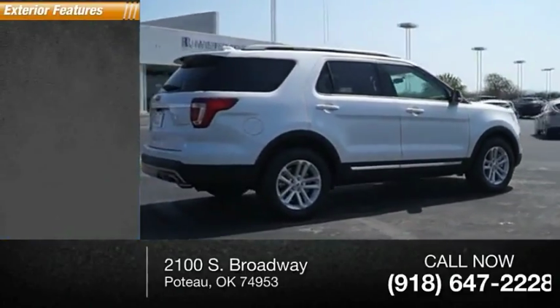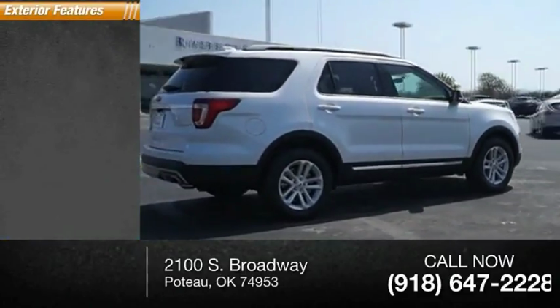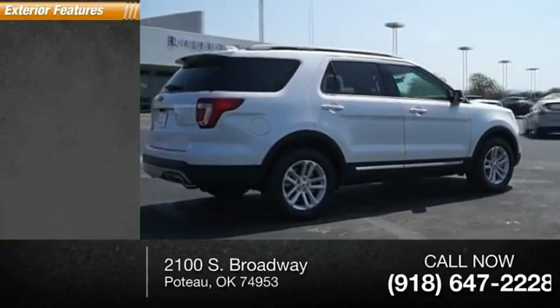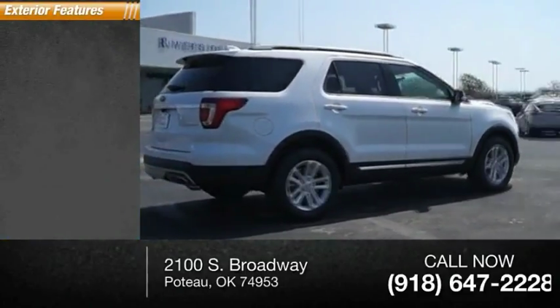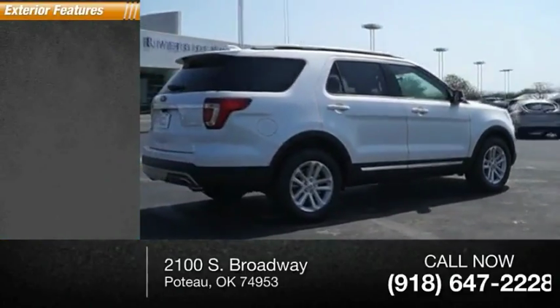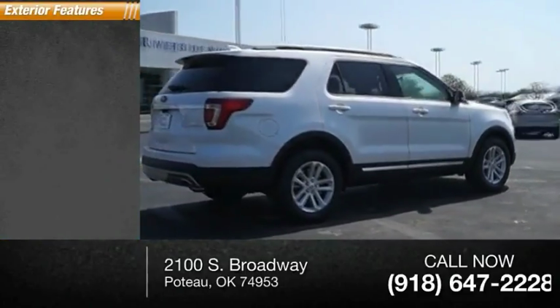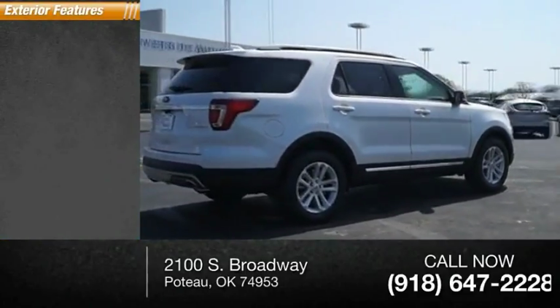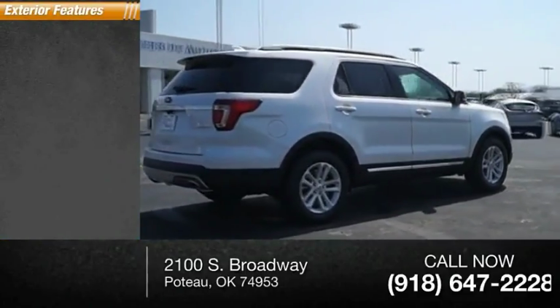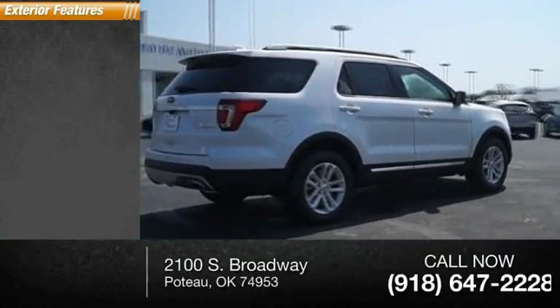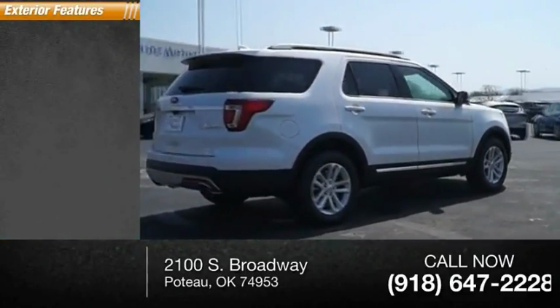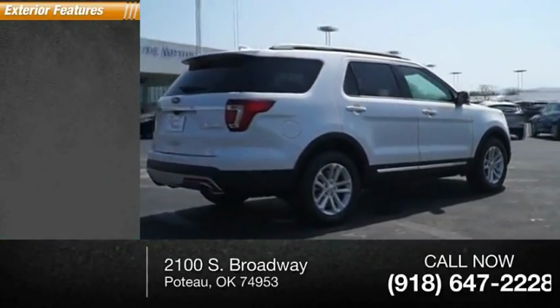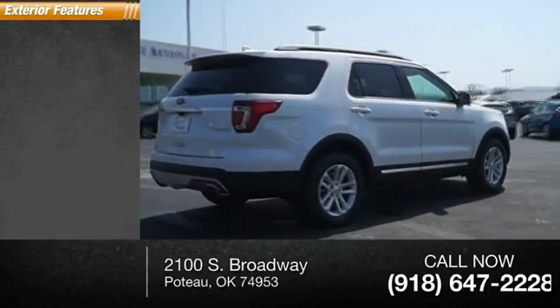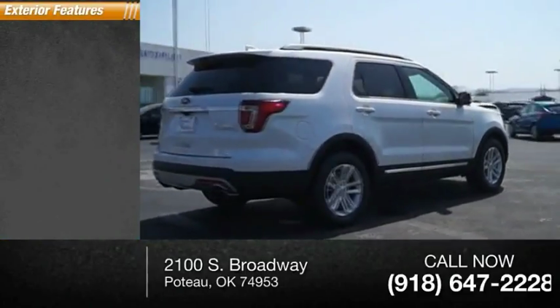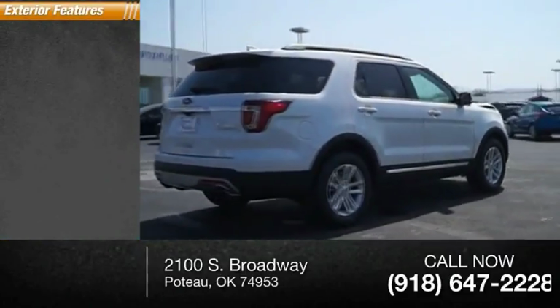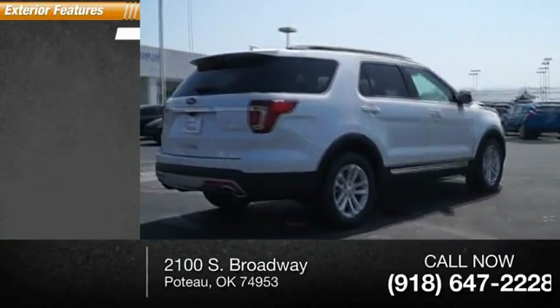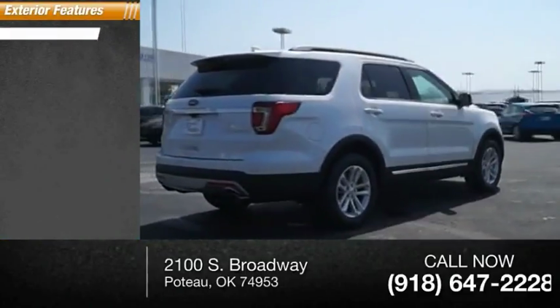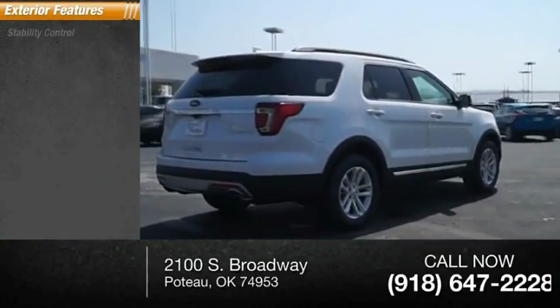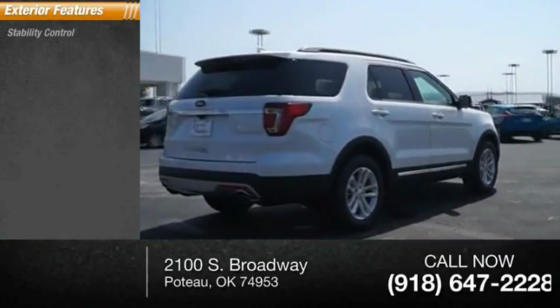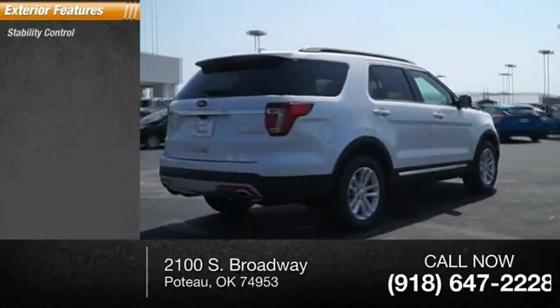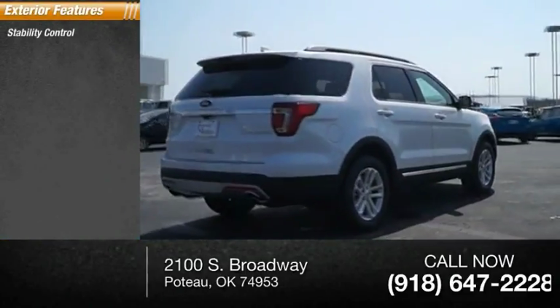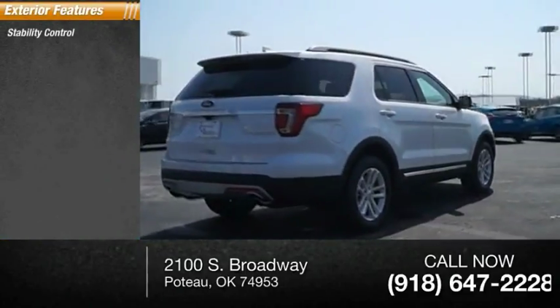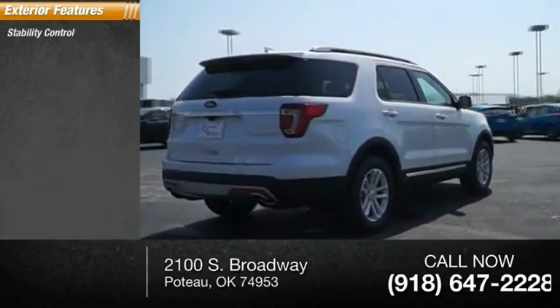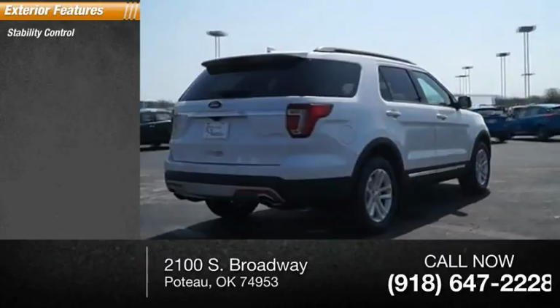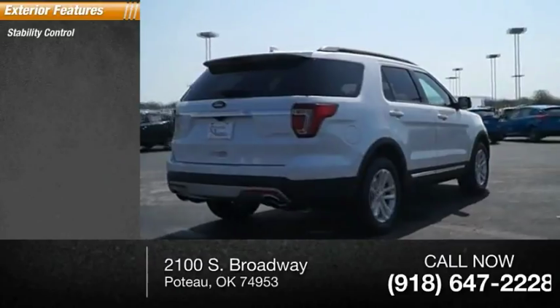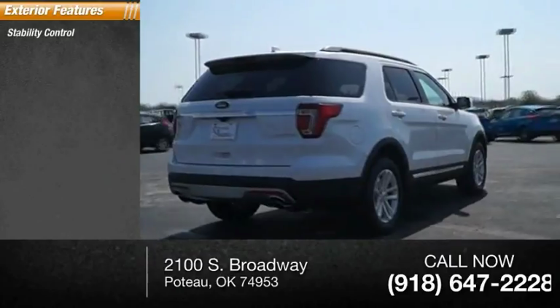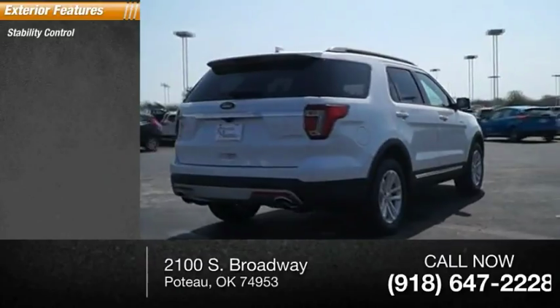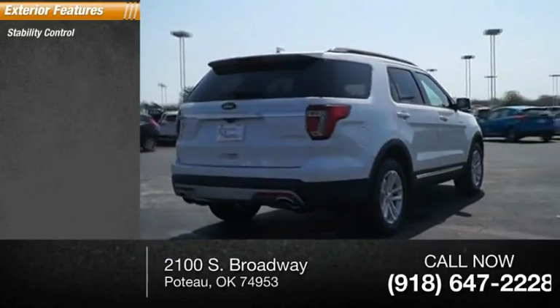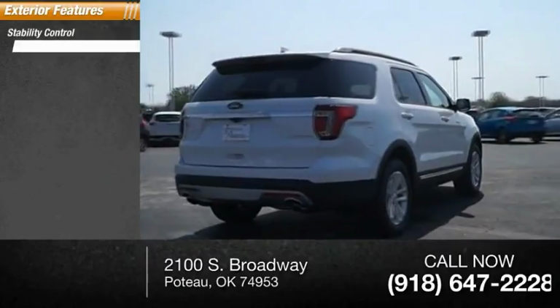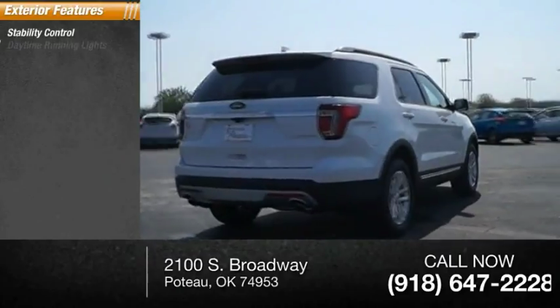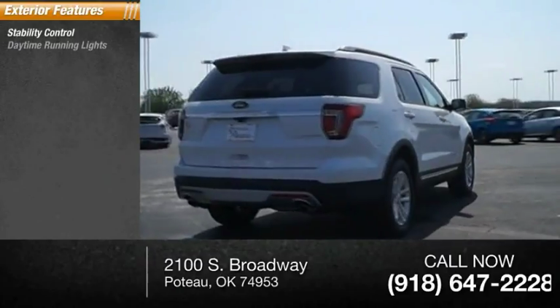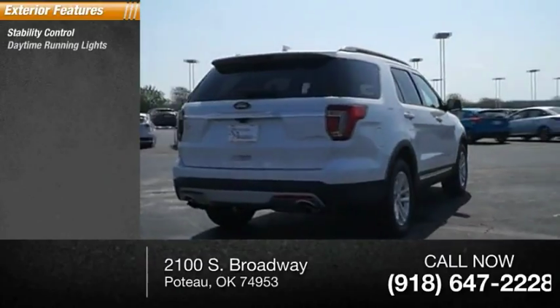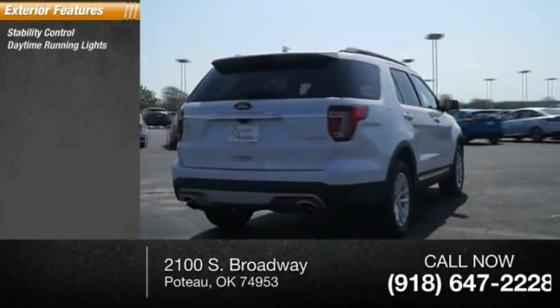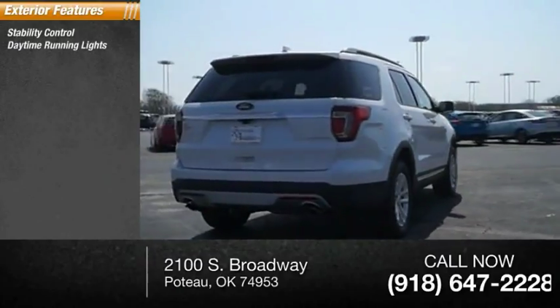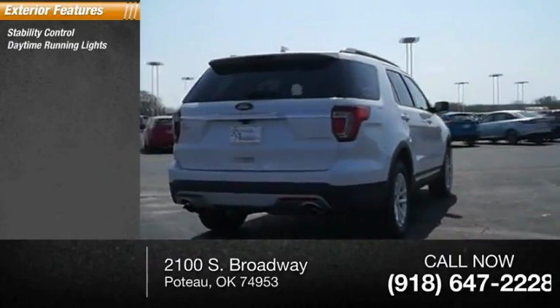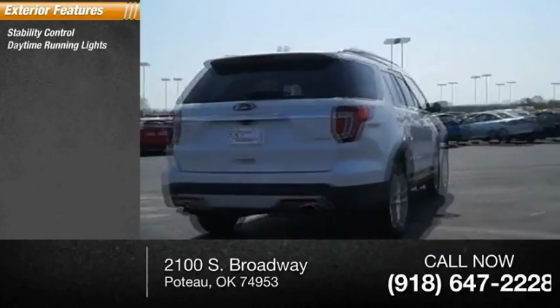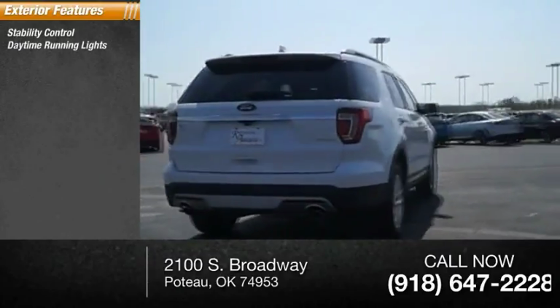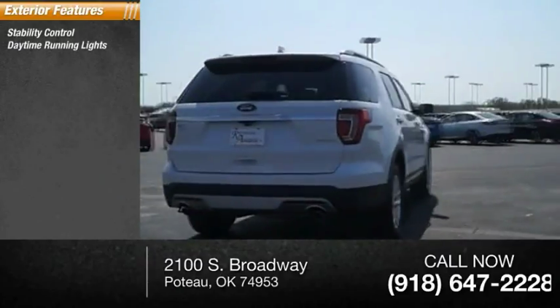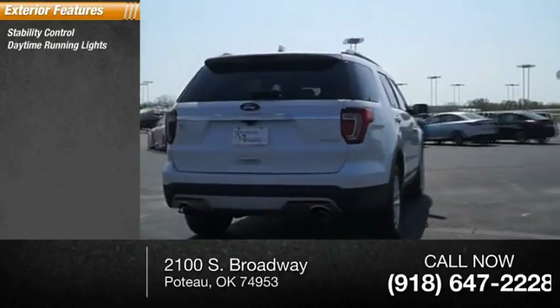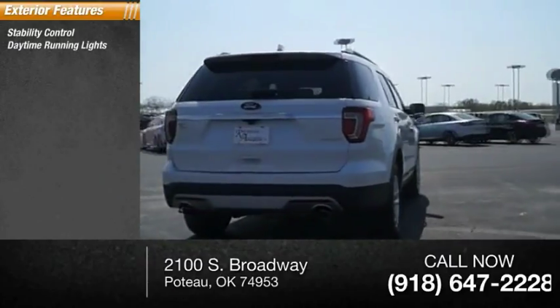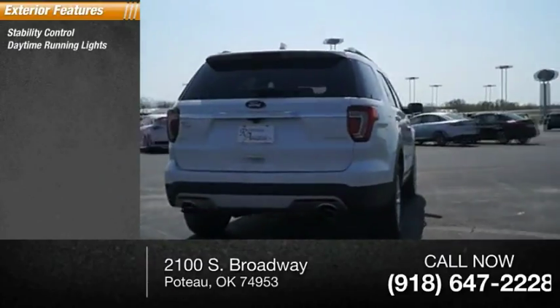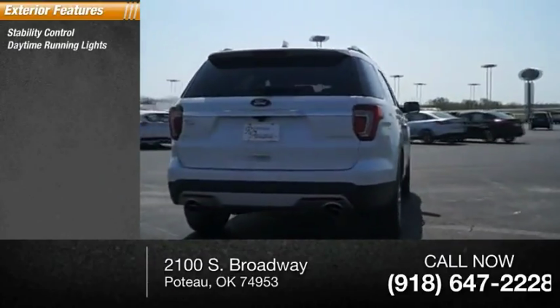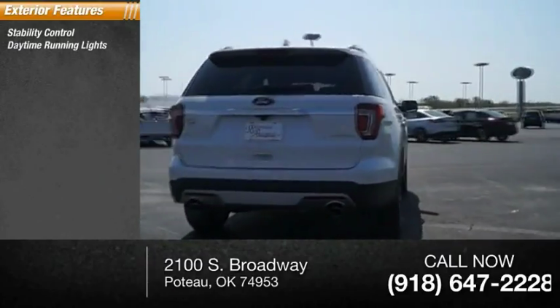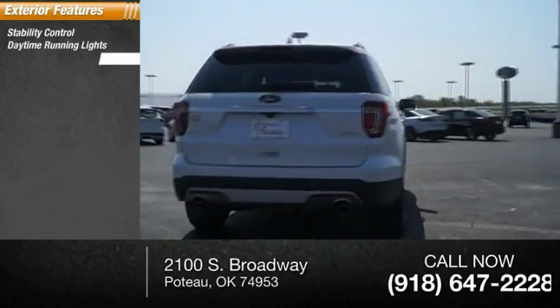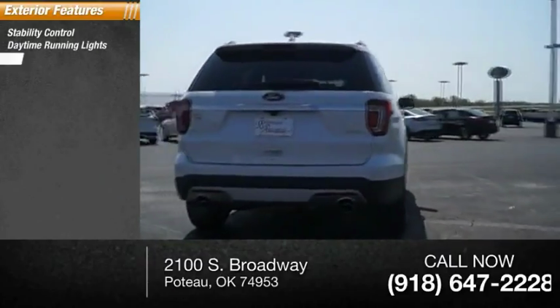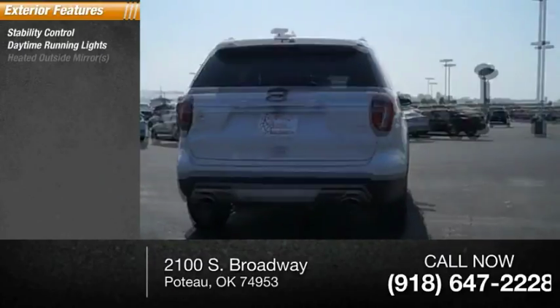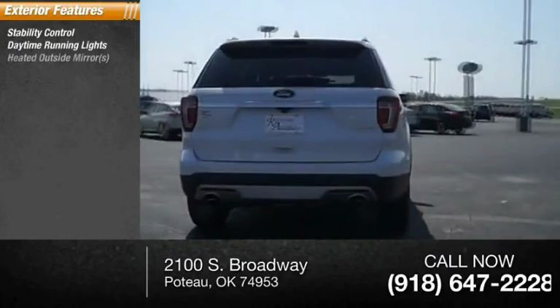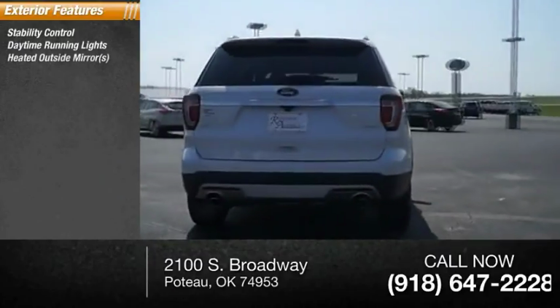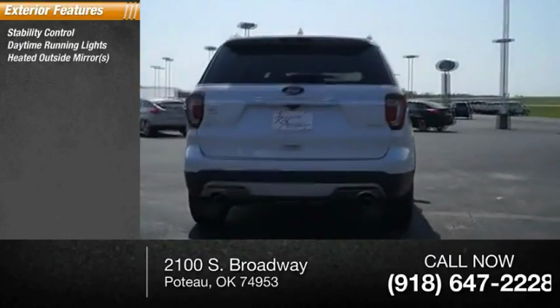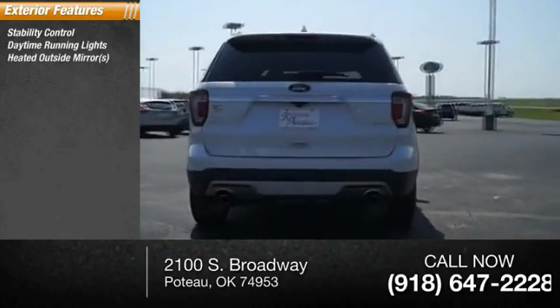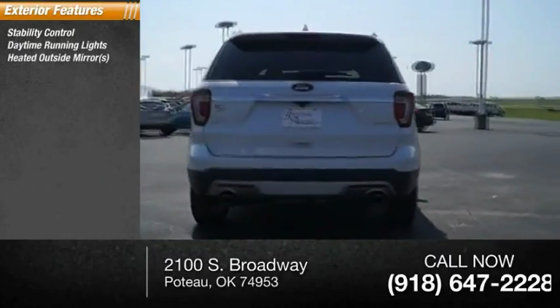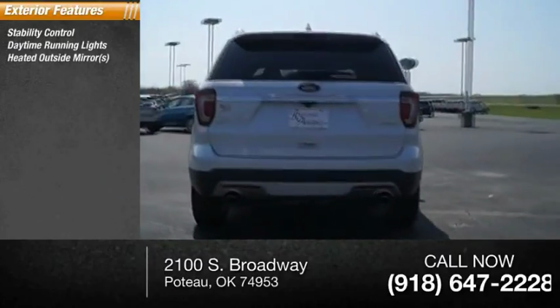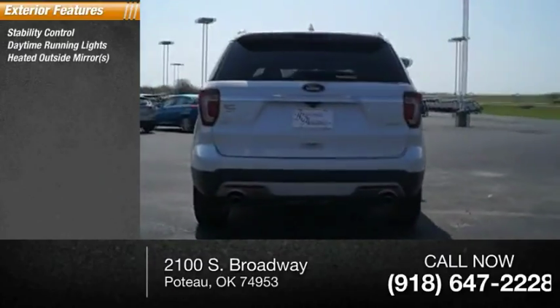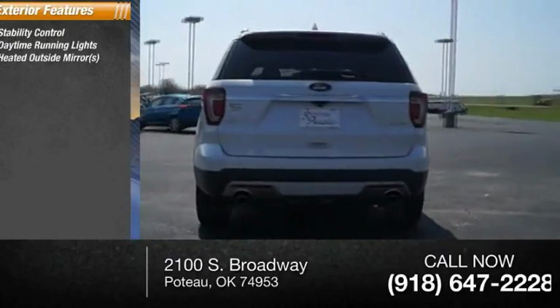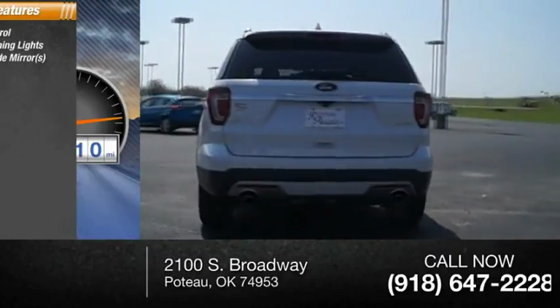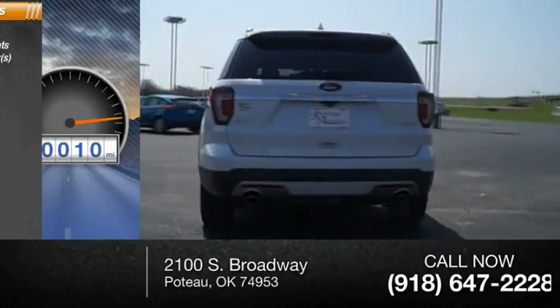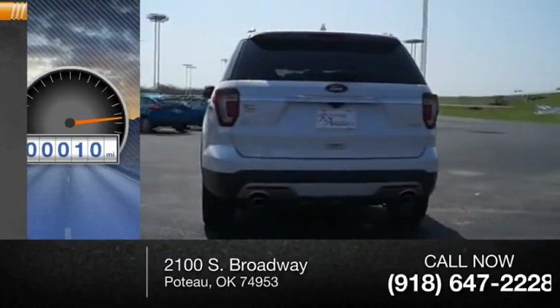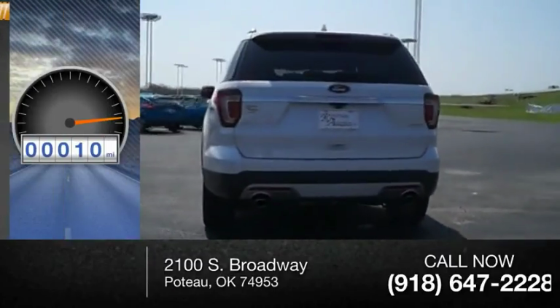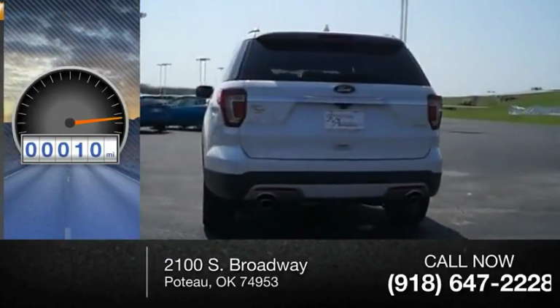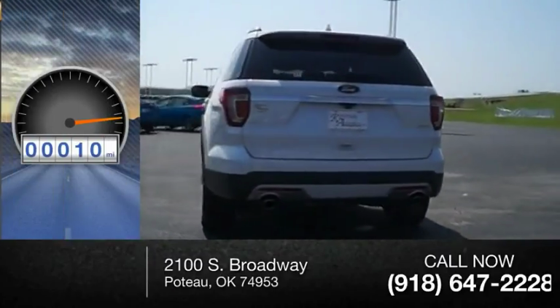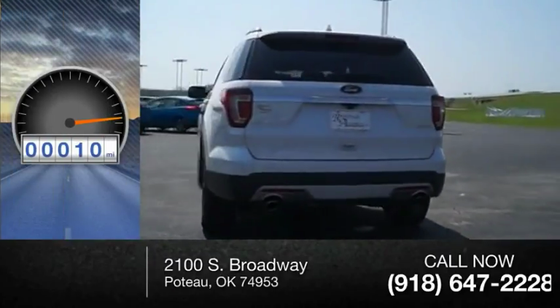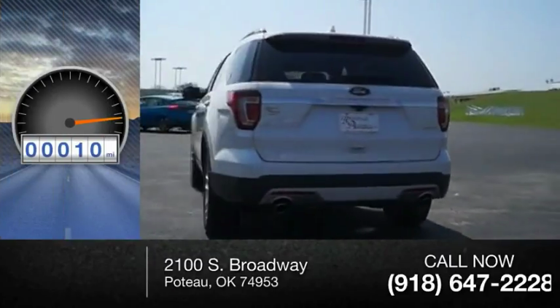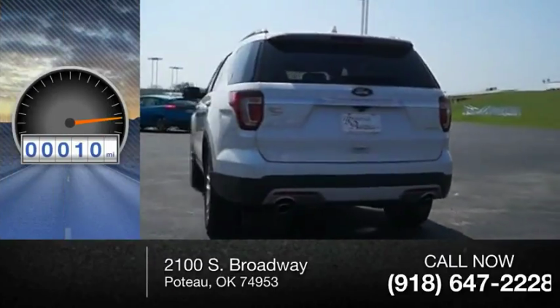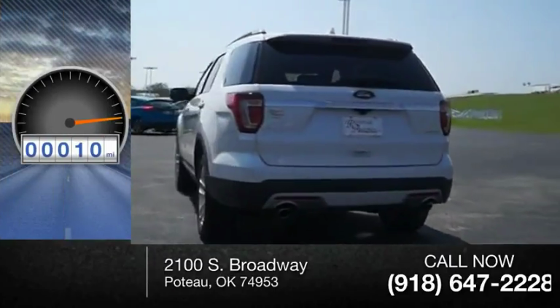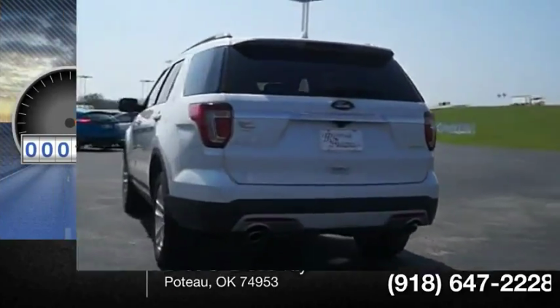Here are some of this vehicle's great options: stability control, daytime running lights, heated outside mirrors.